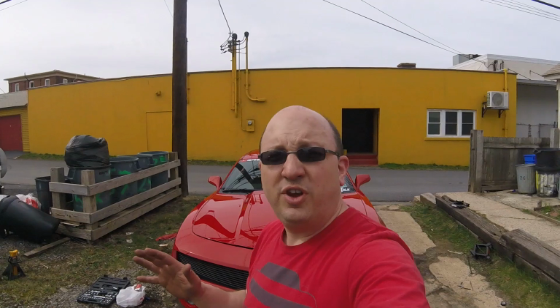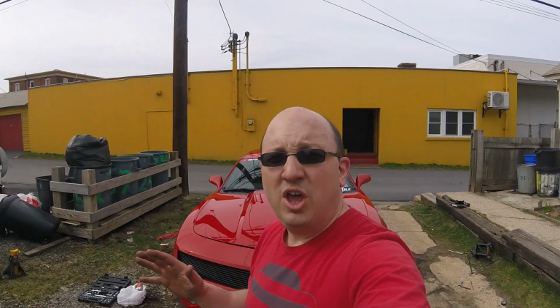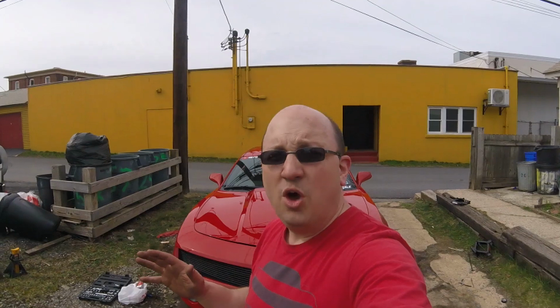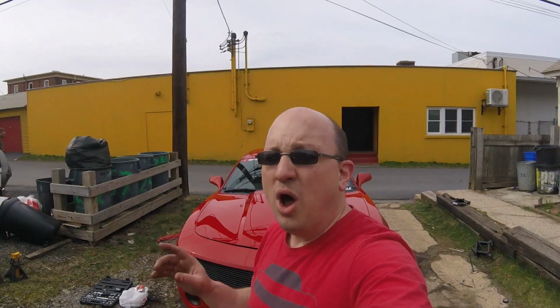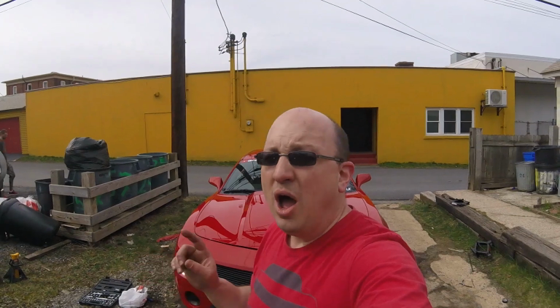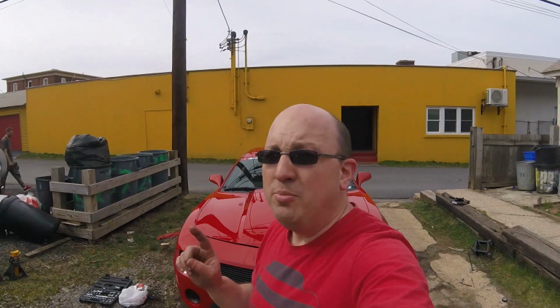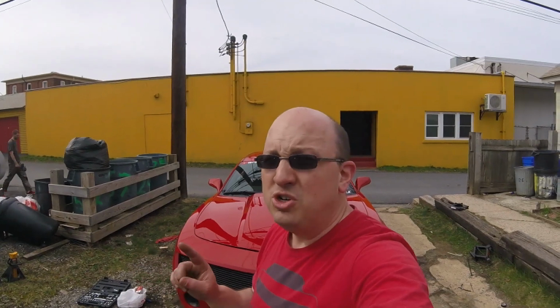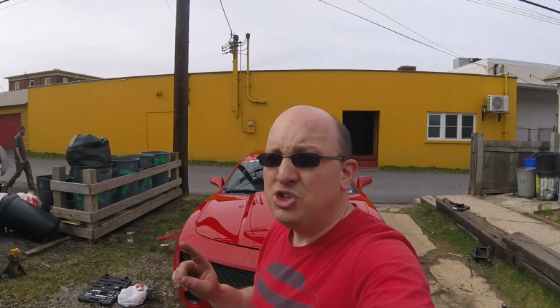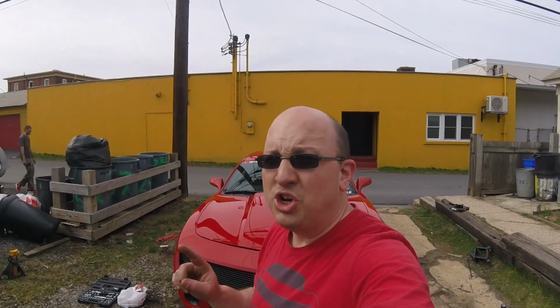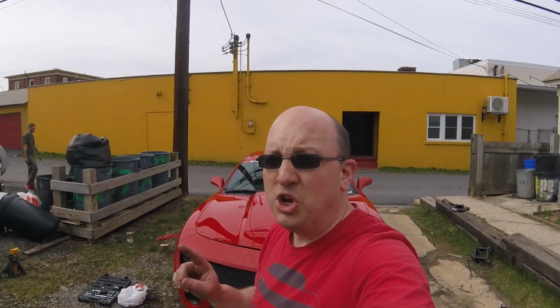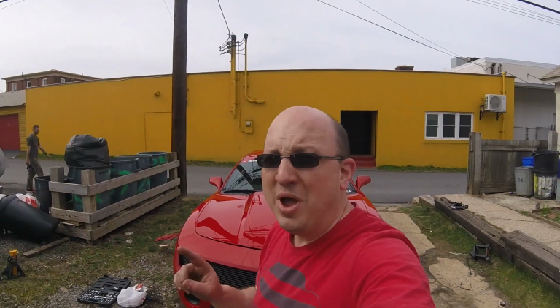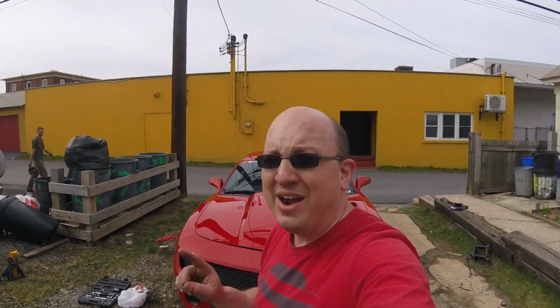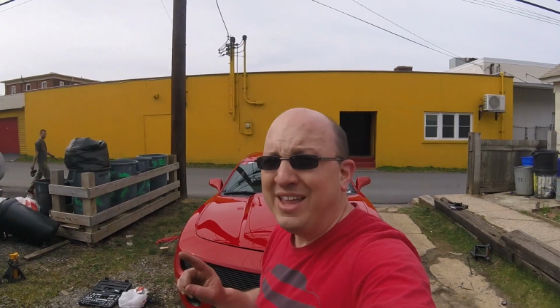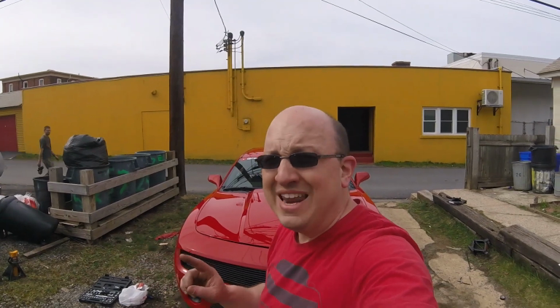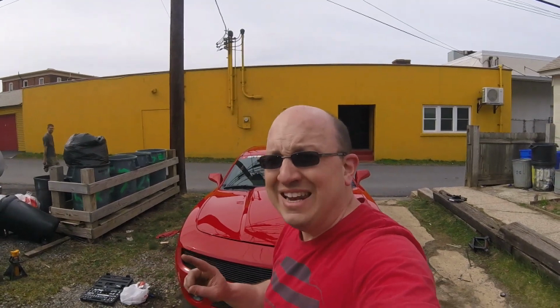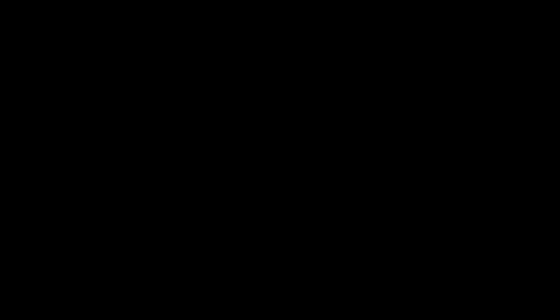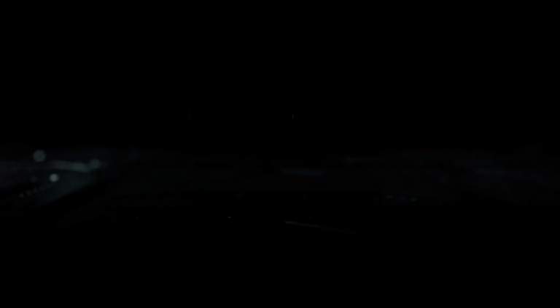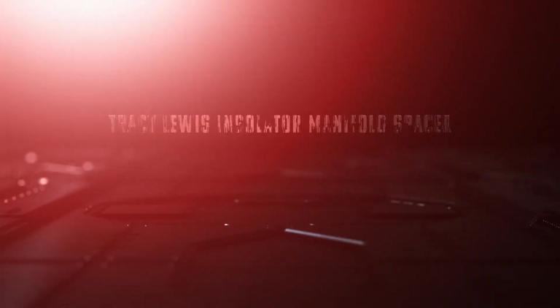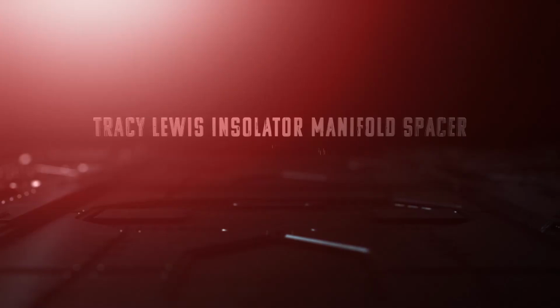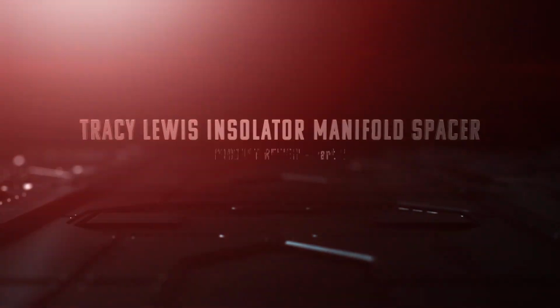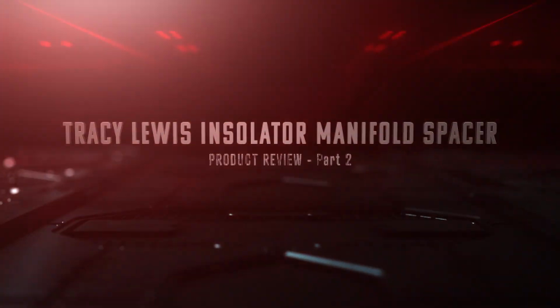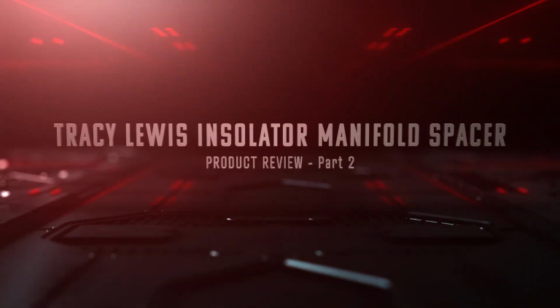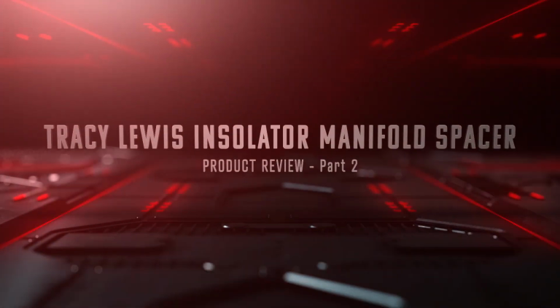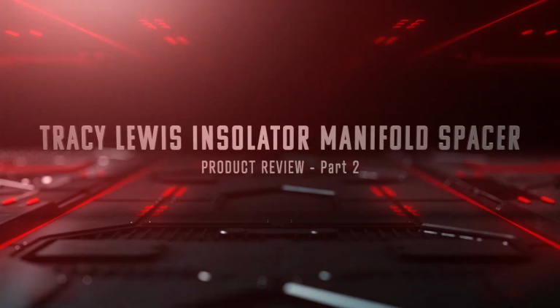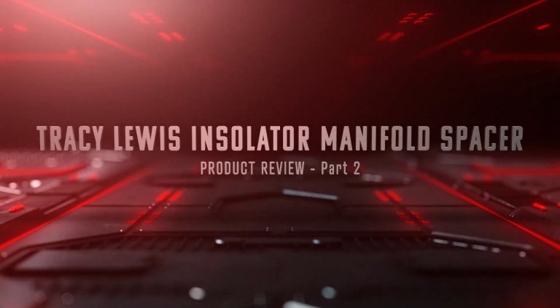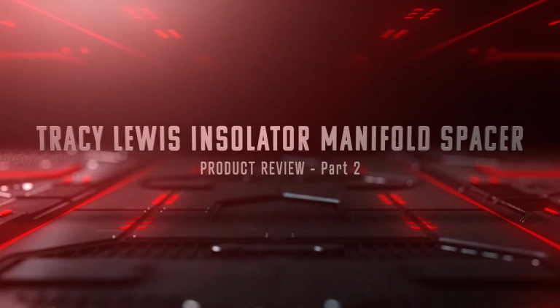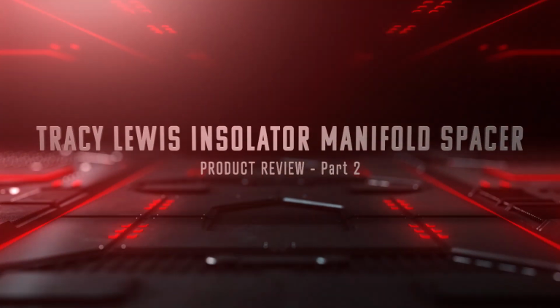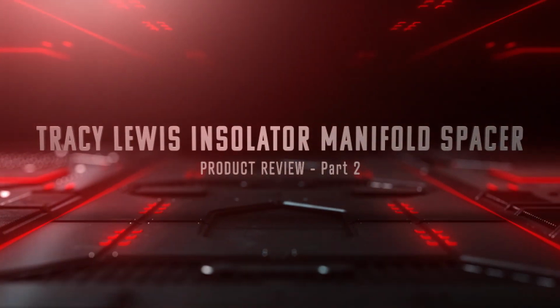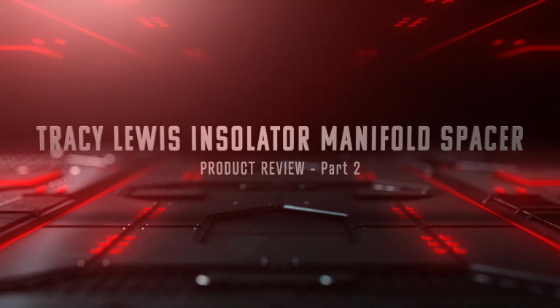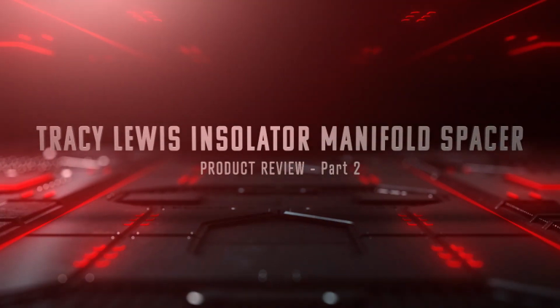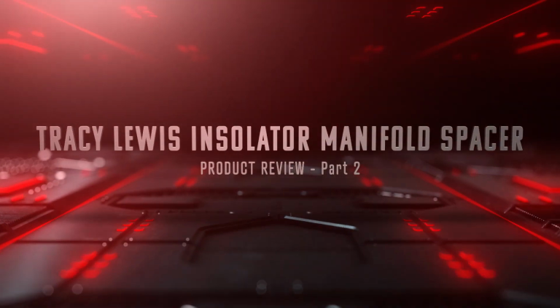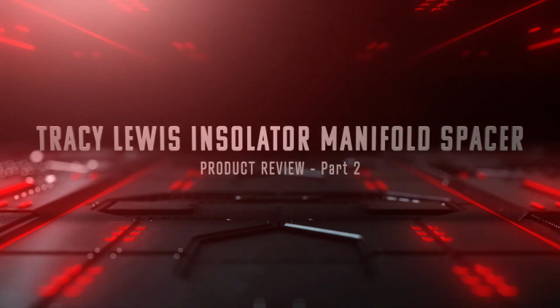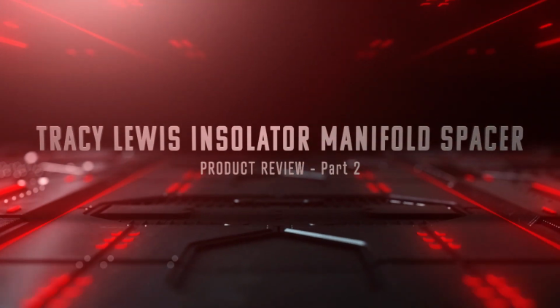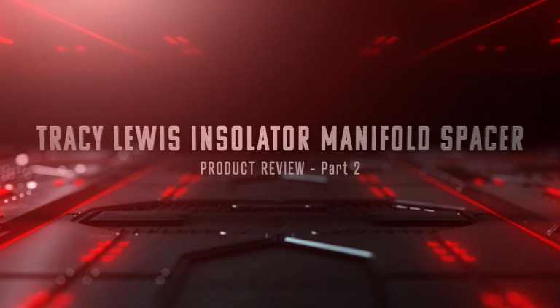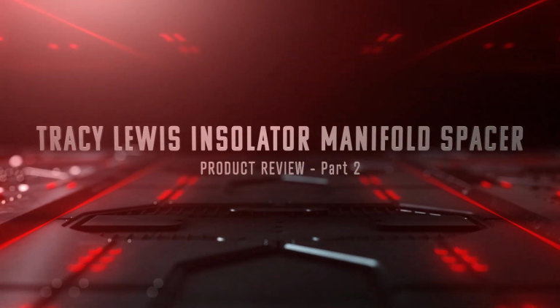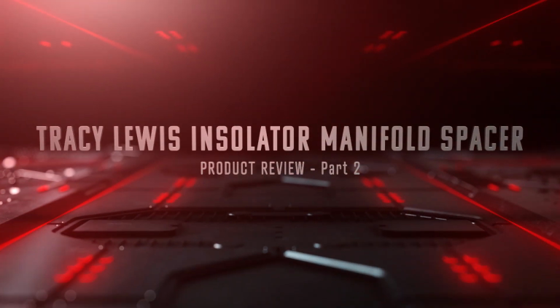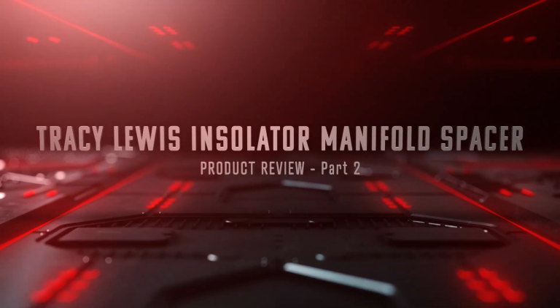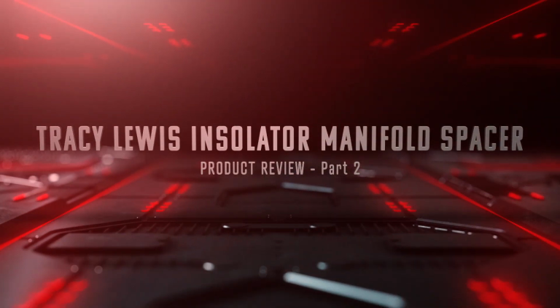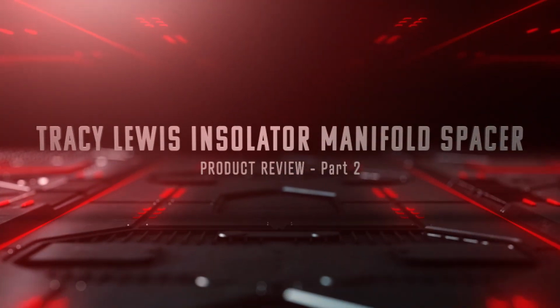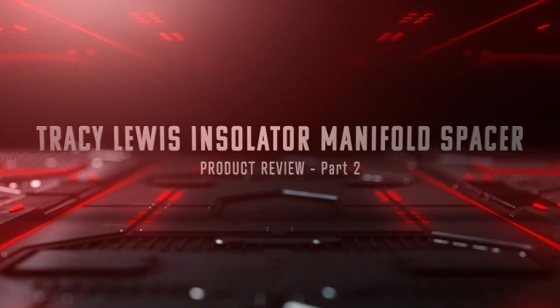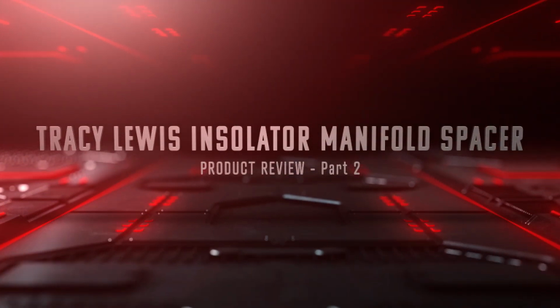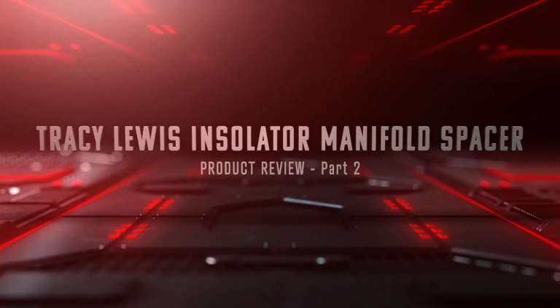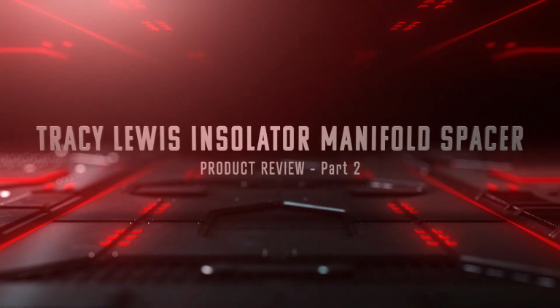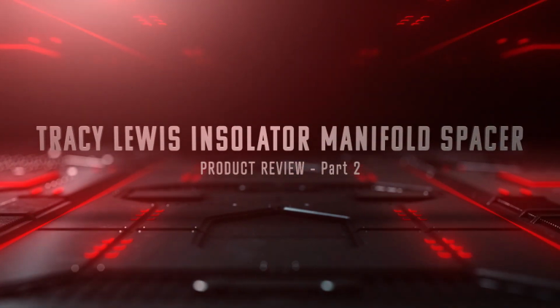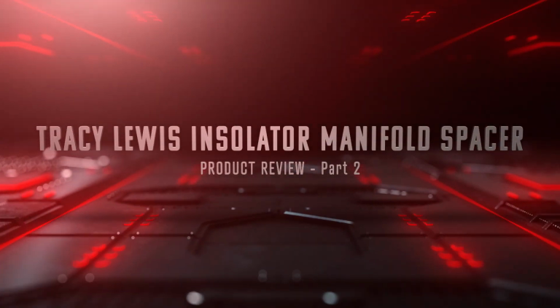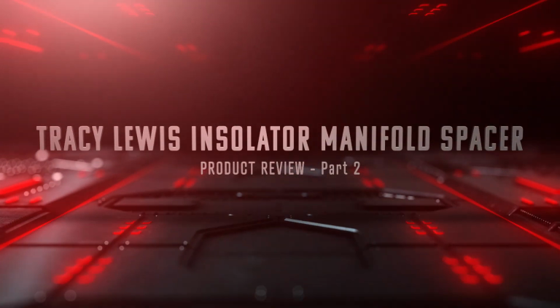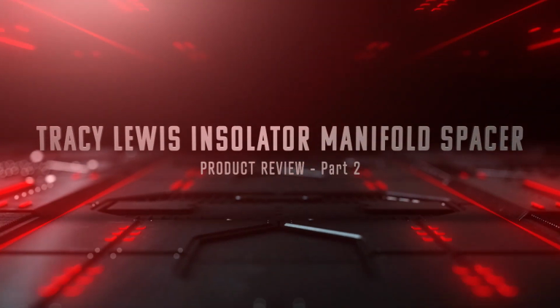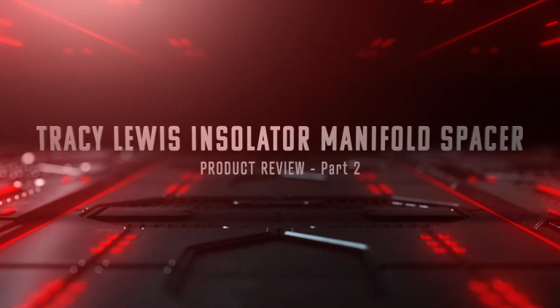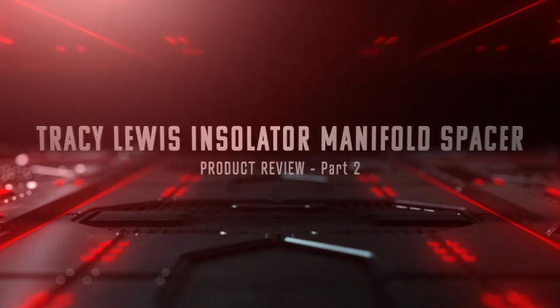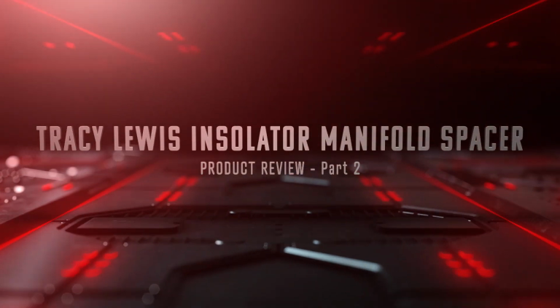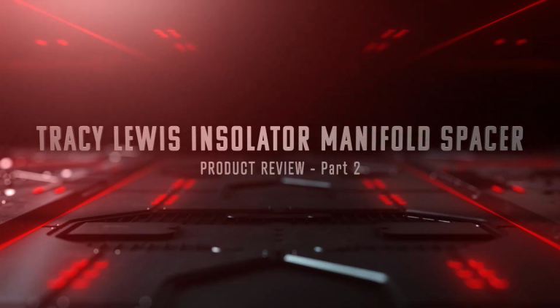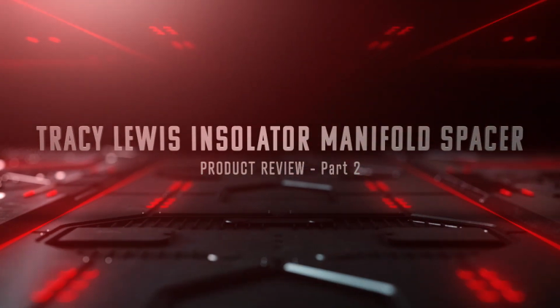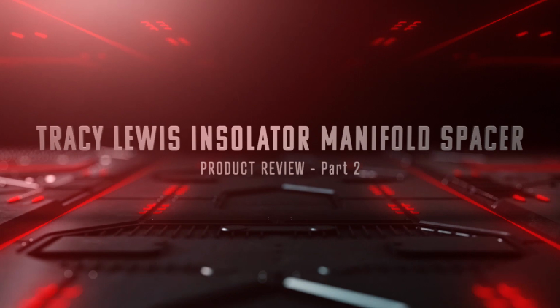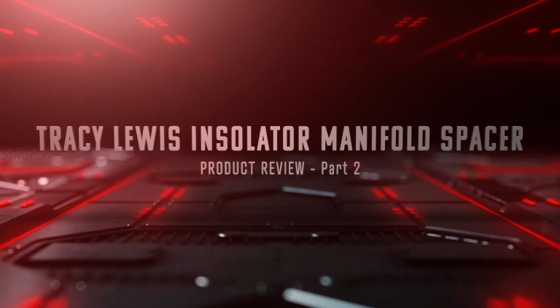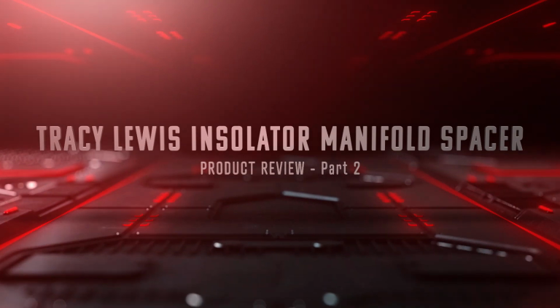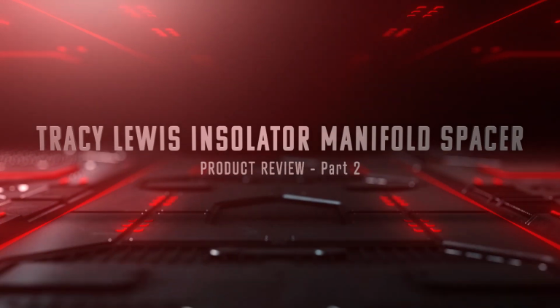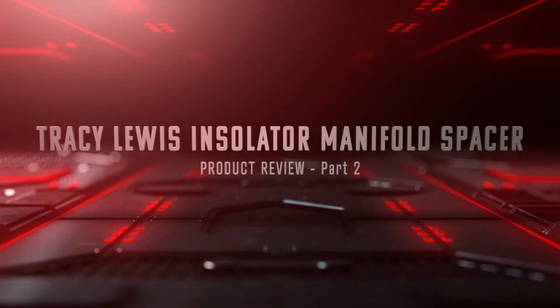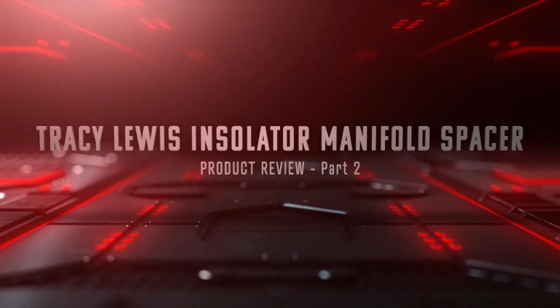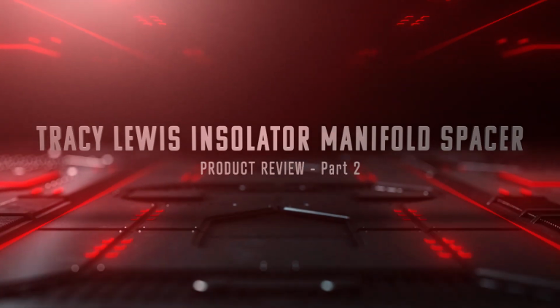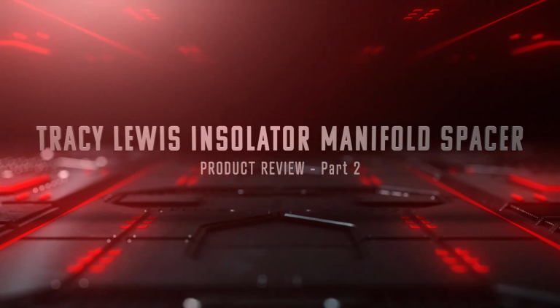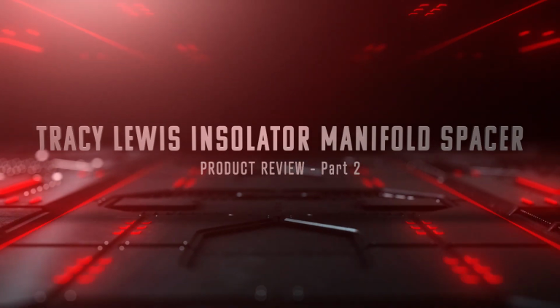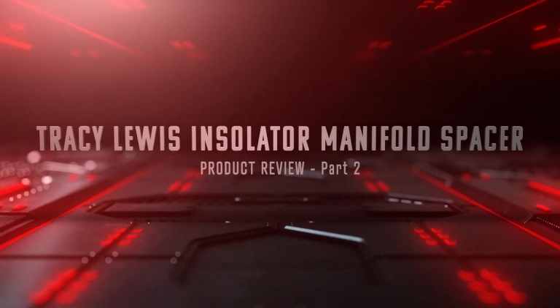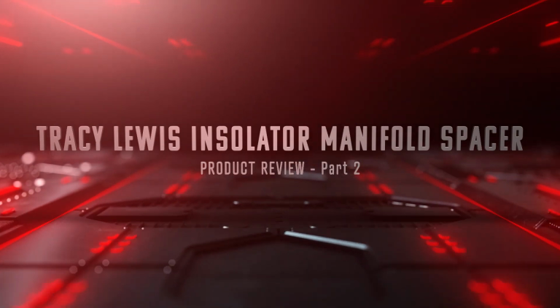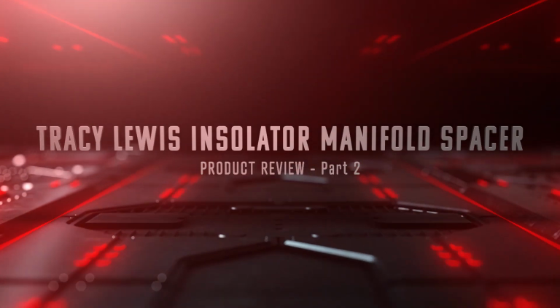I'm going to show you how to get an additional 20 rear-wheel horsepower out of the V6 Camaro. So let's get started now!